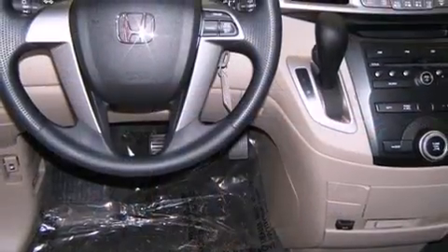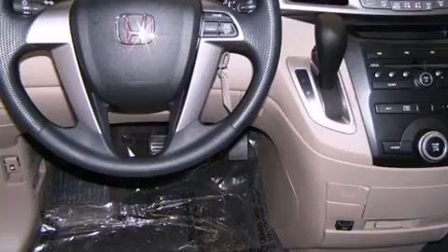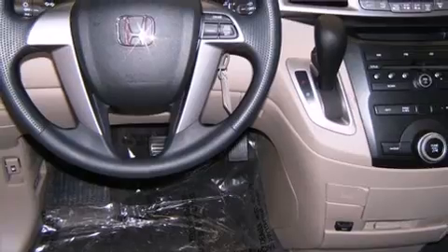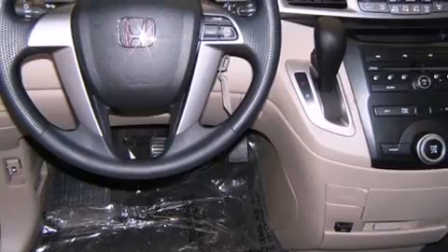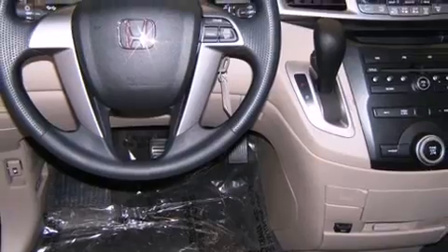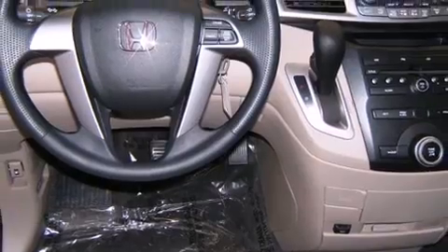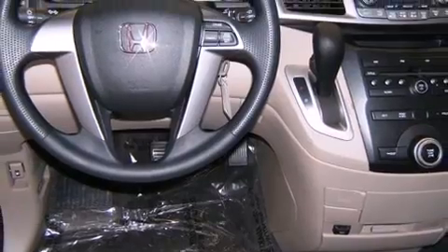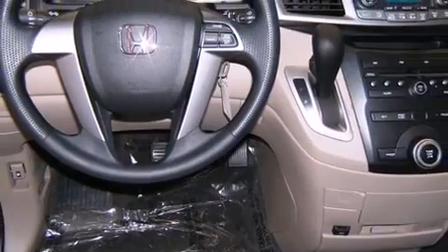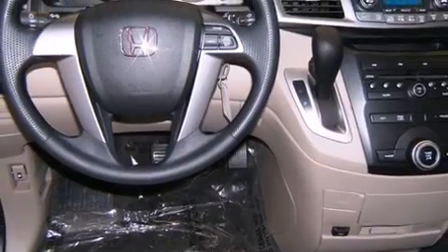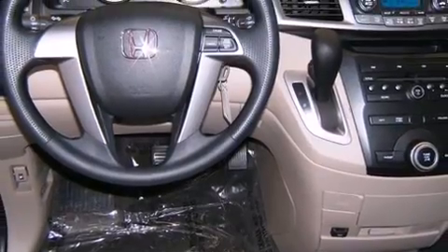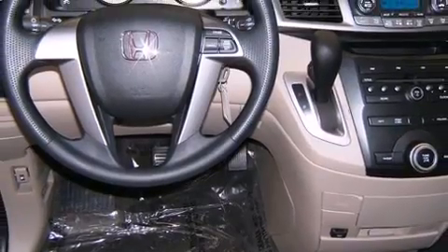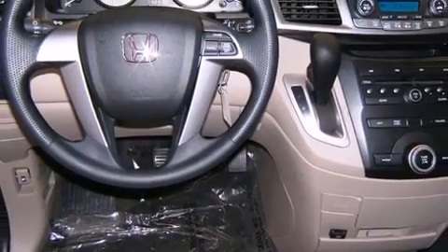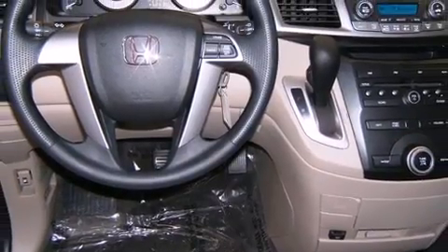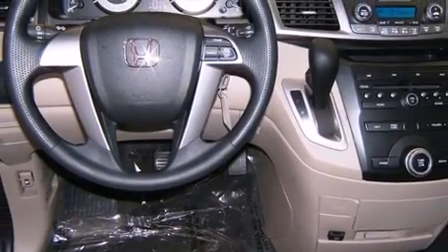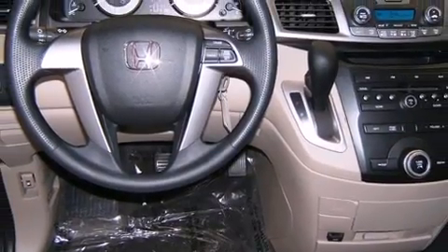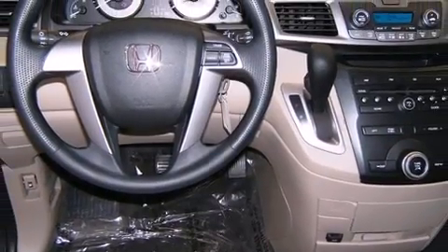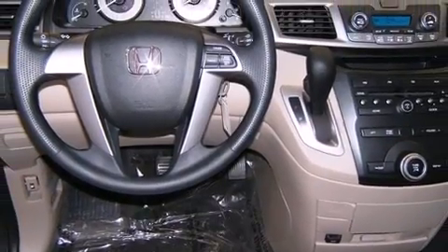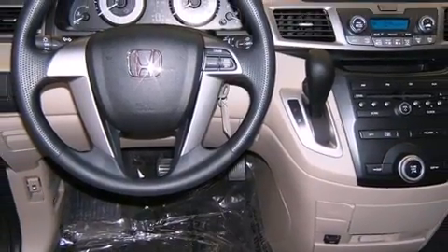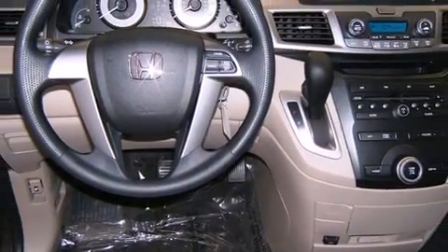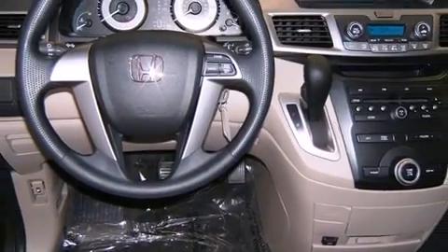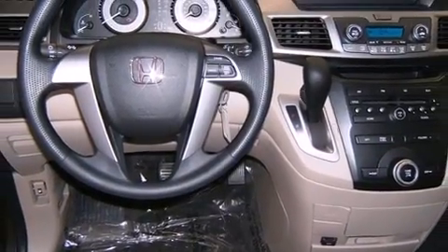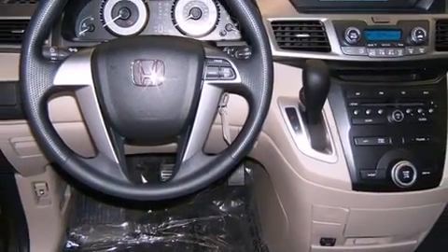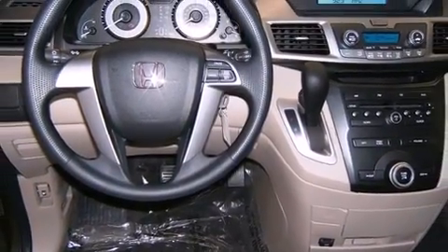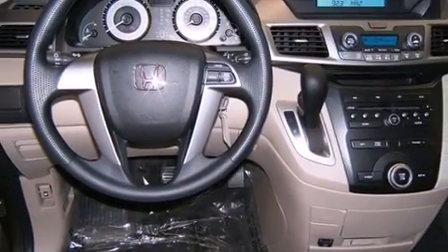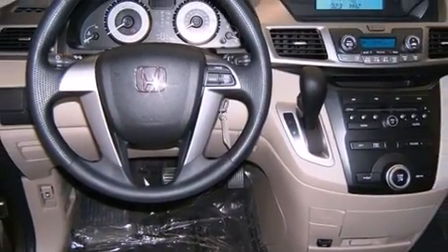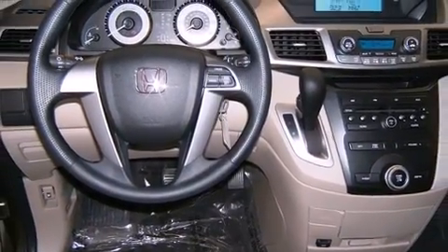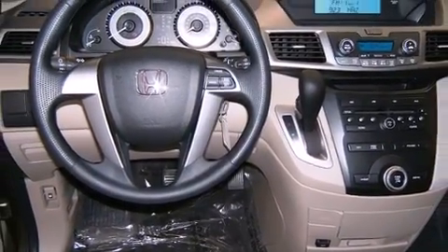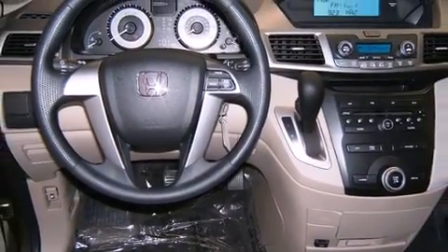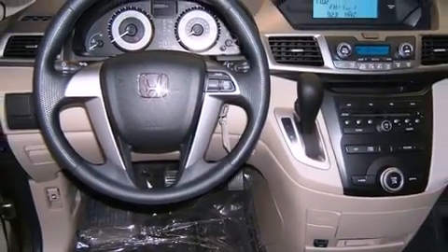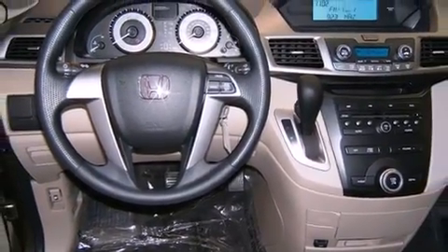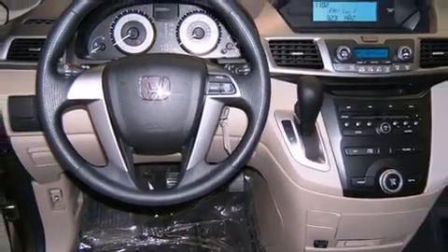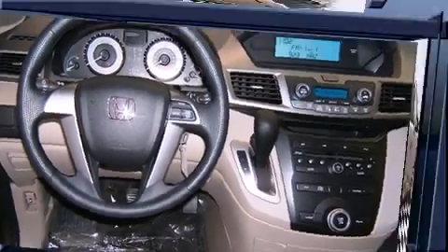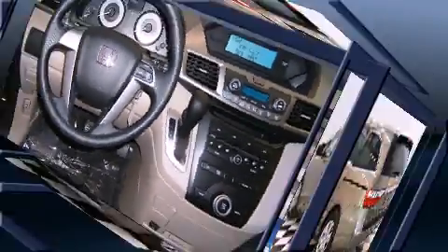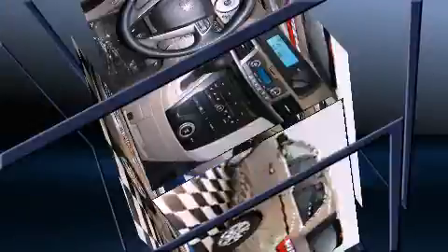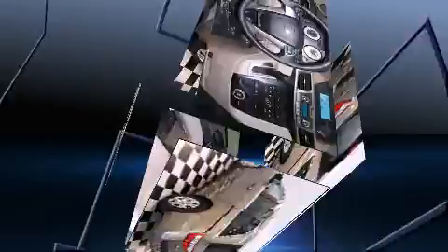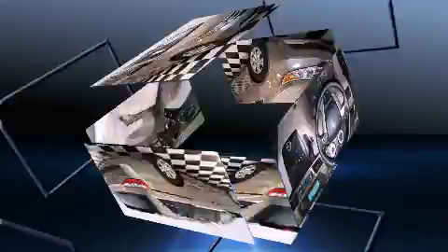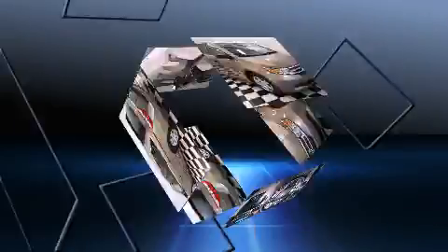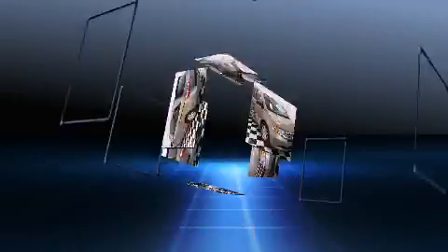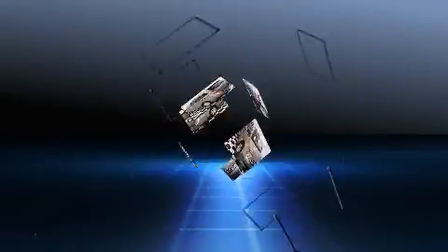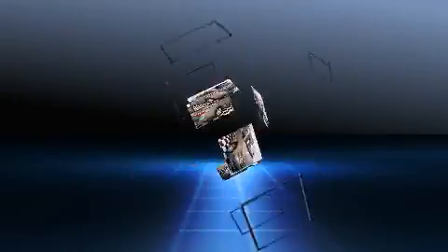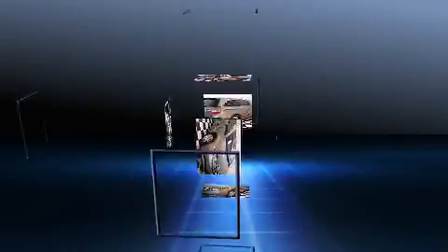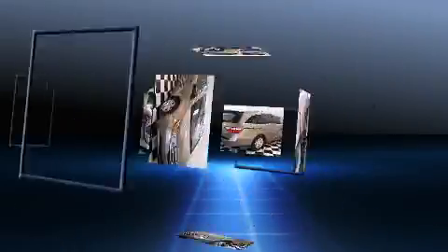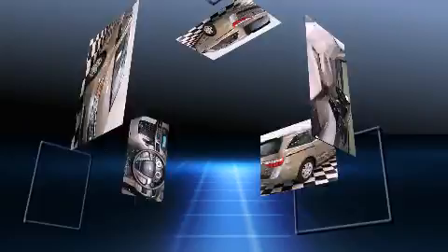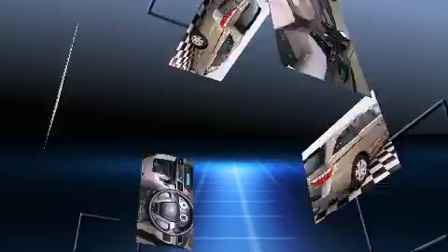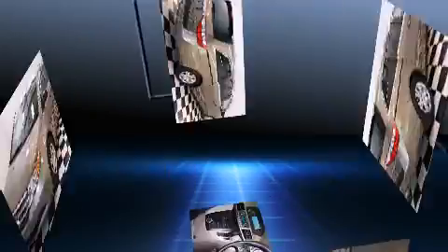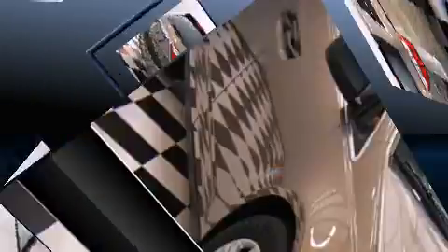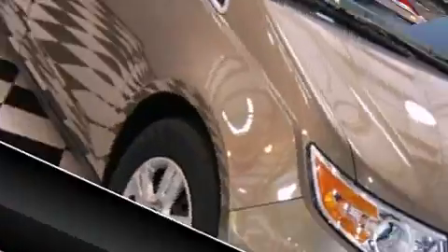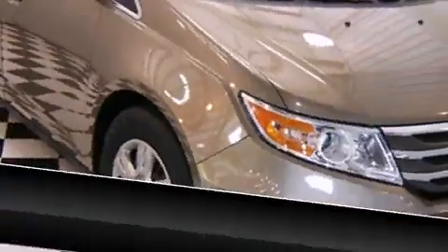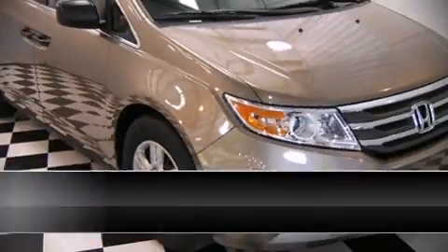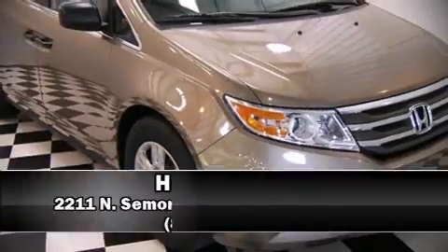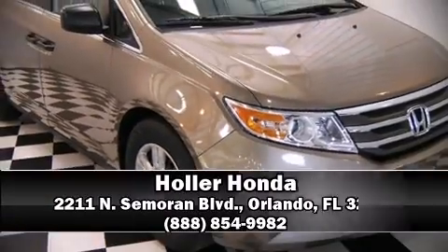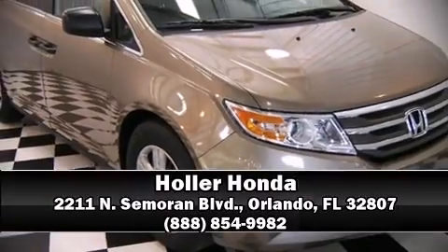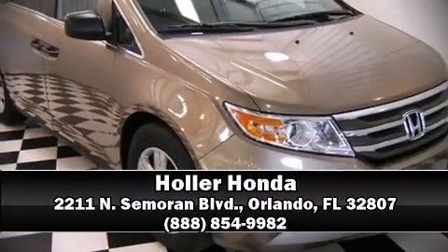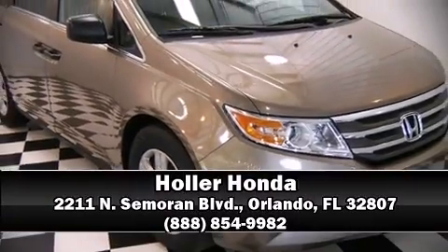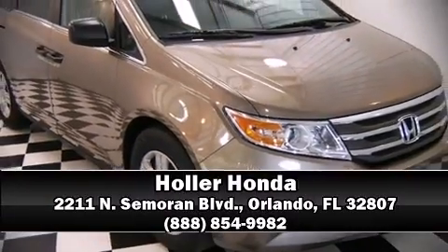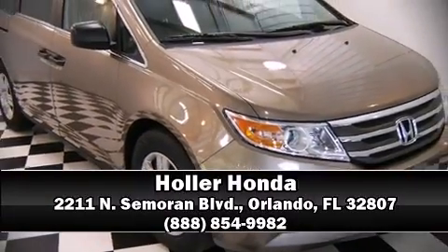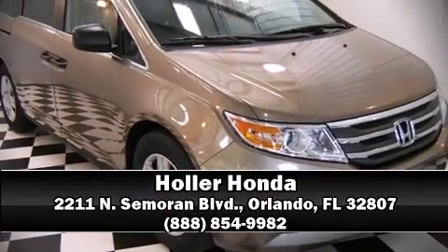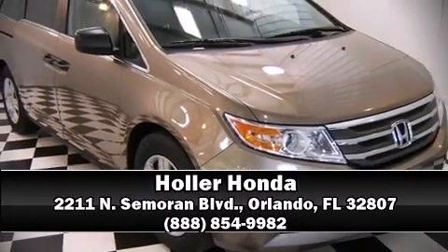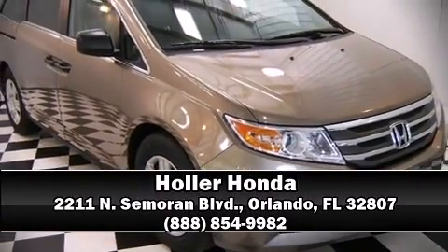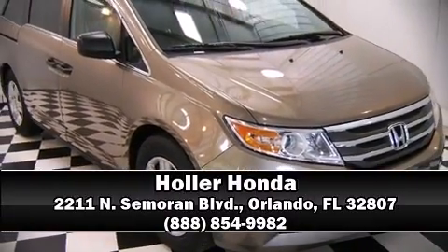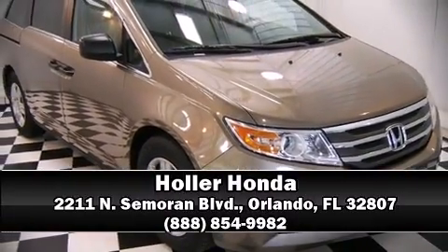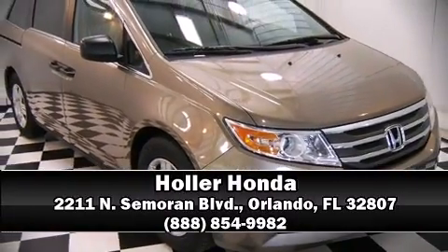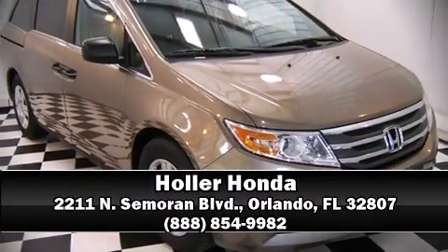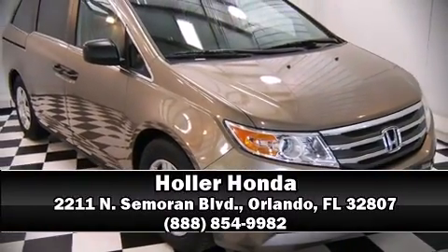With ABS, we'd also be happy to help you arrange financing for your vehicle. Please don't hesitate to give us a call.